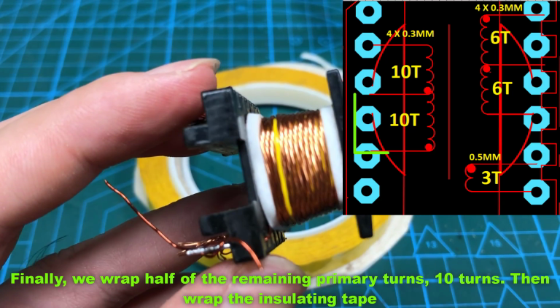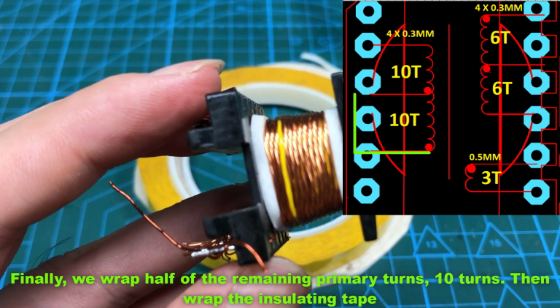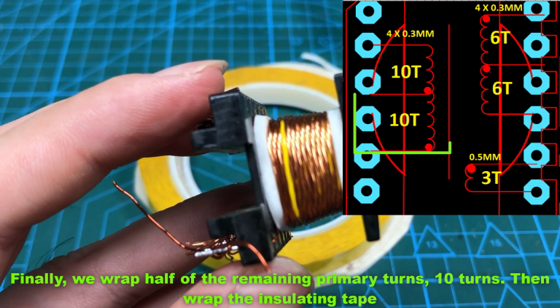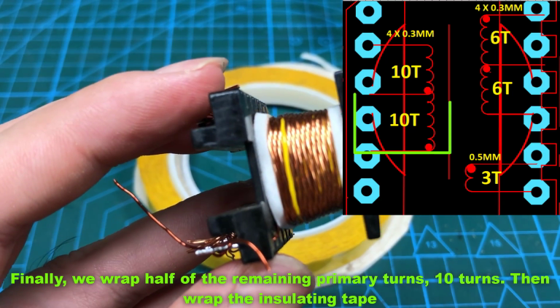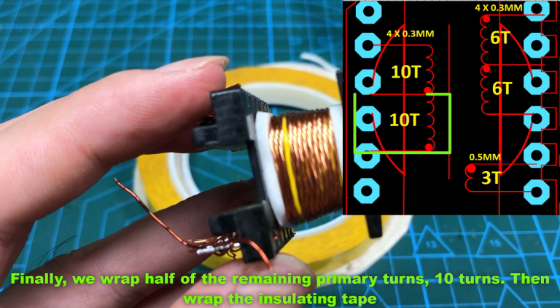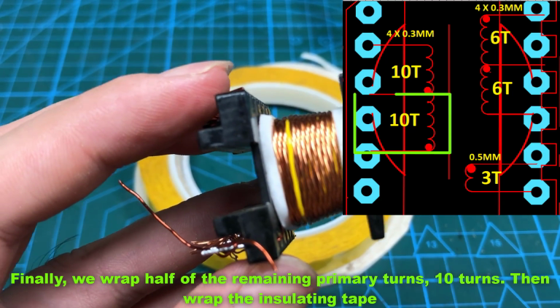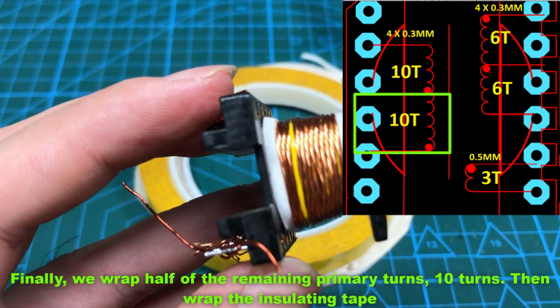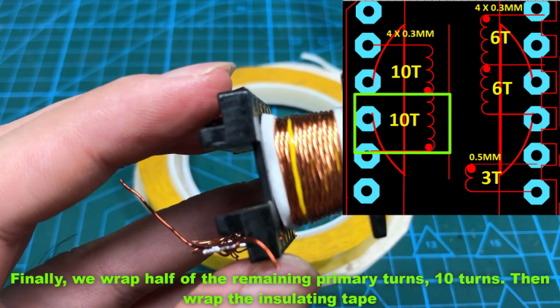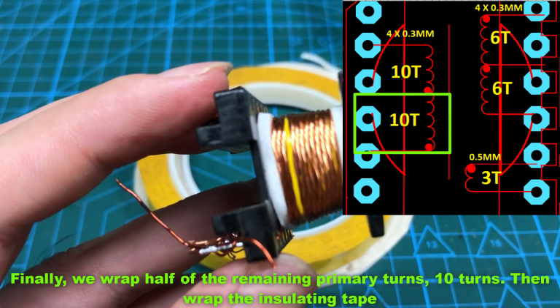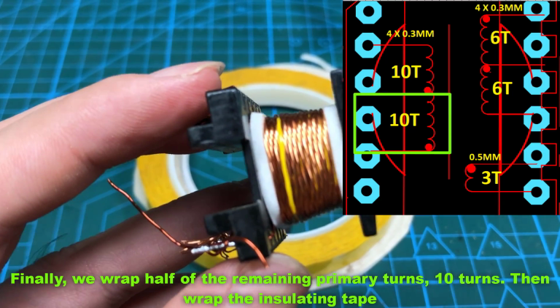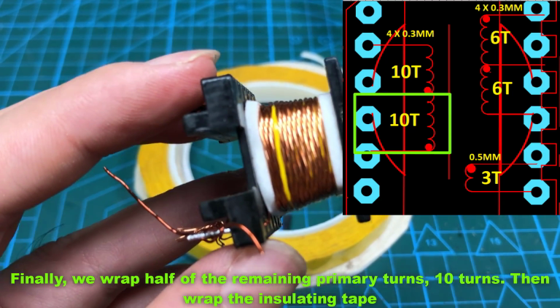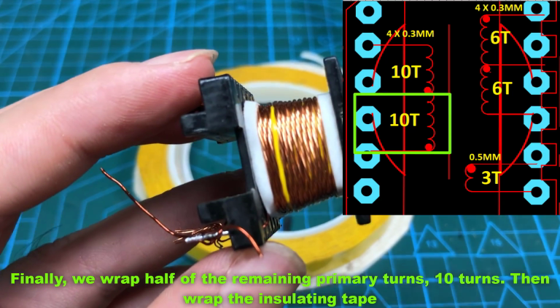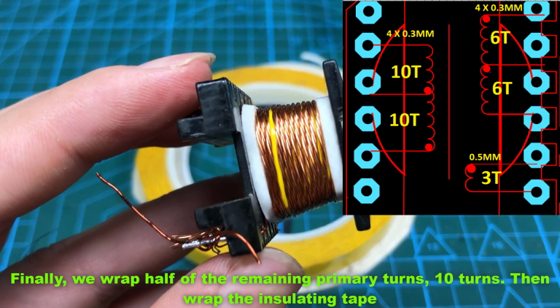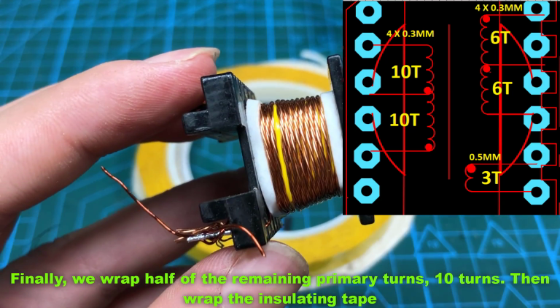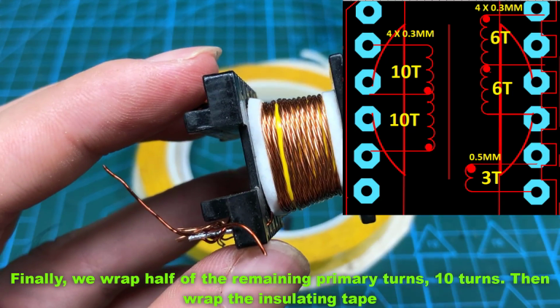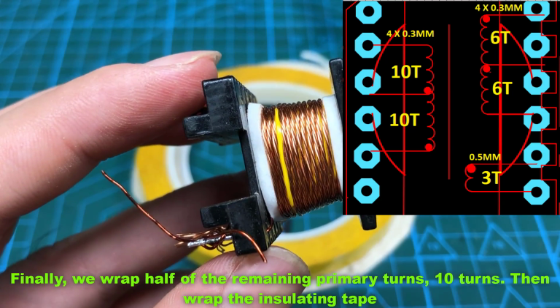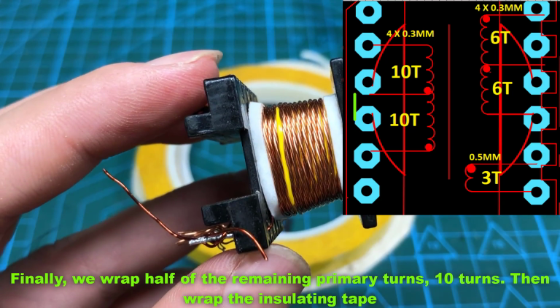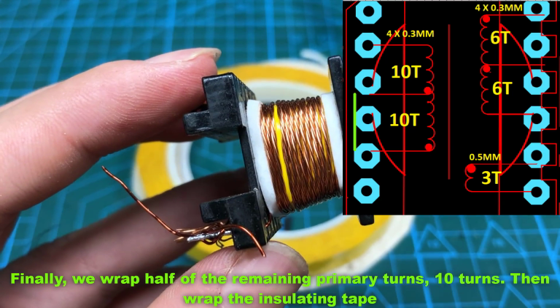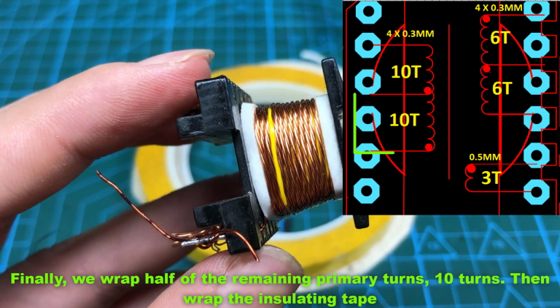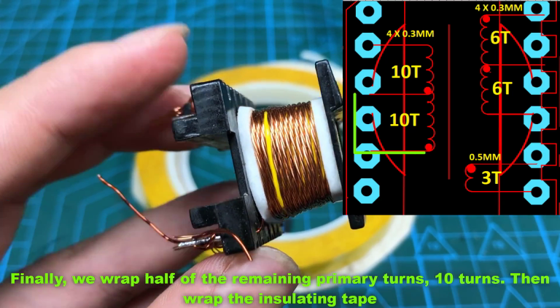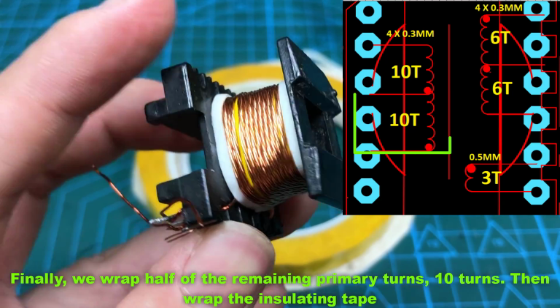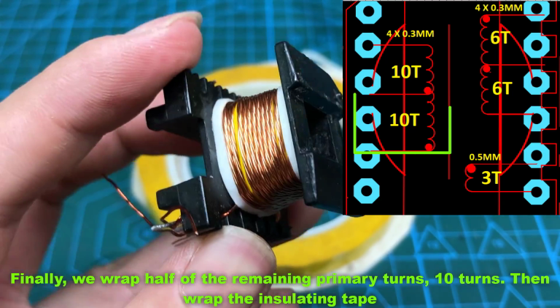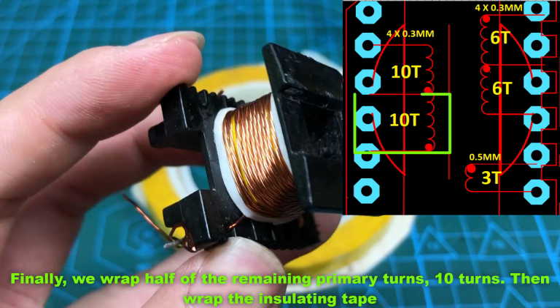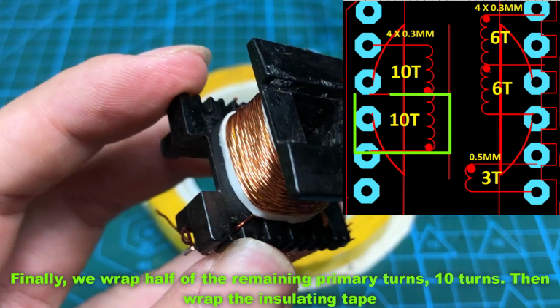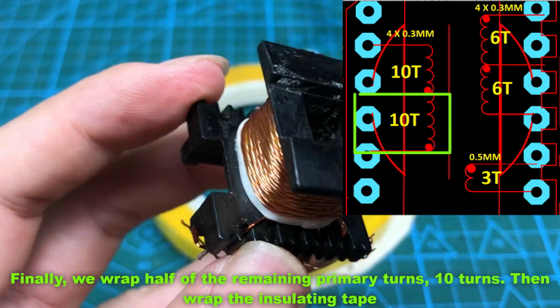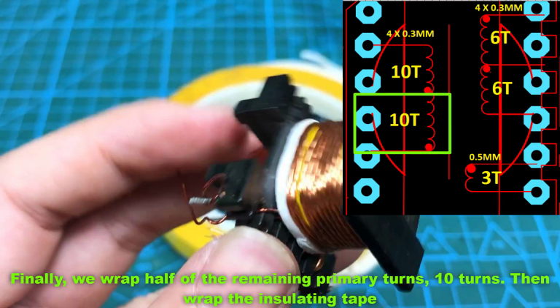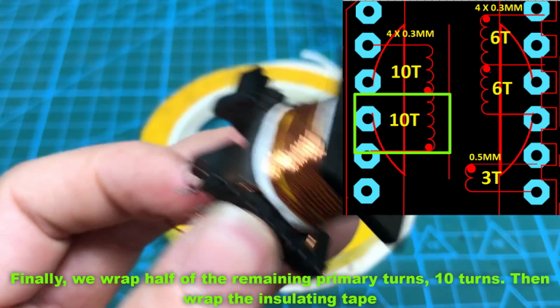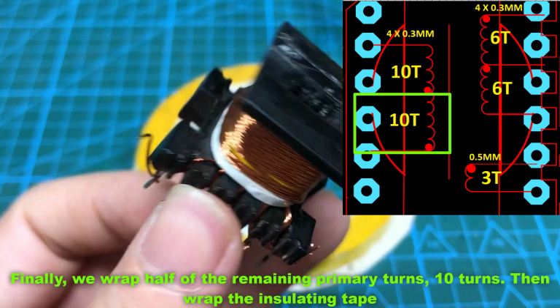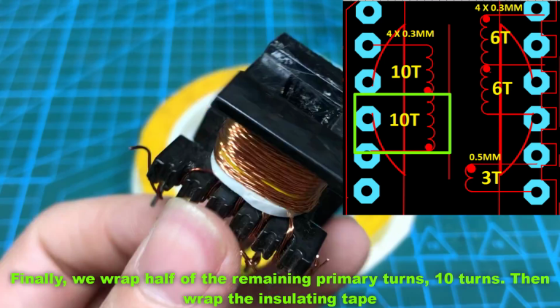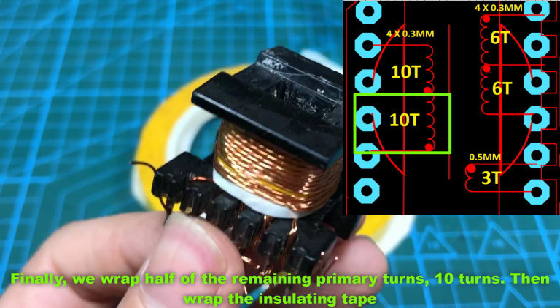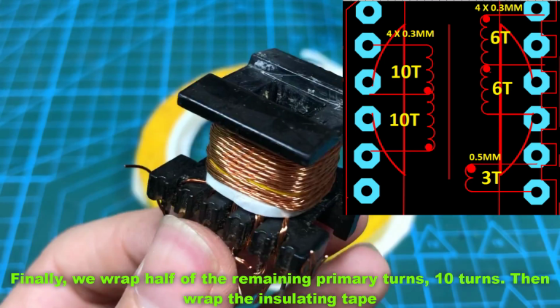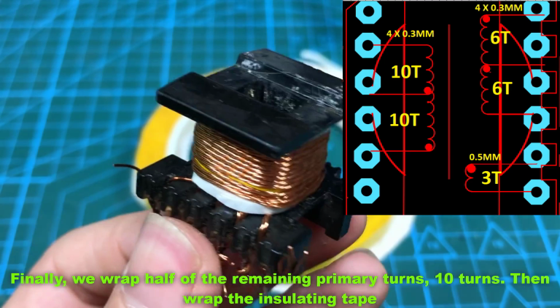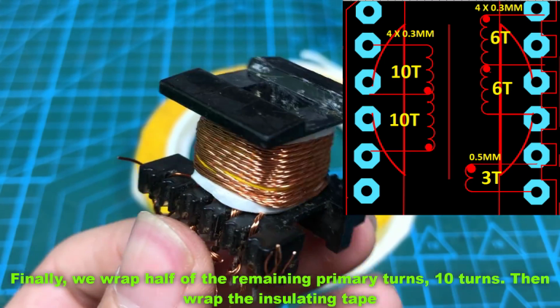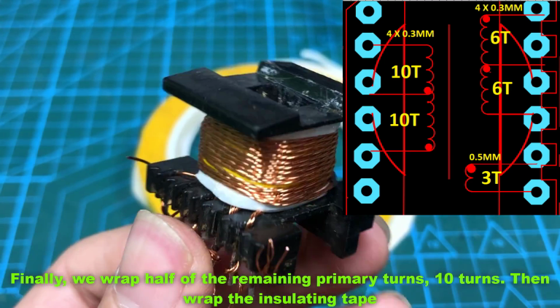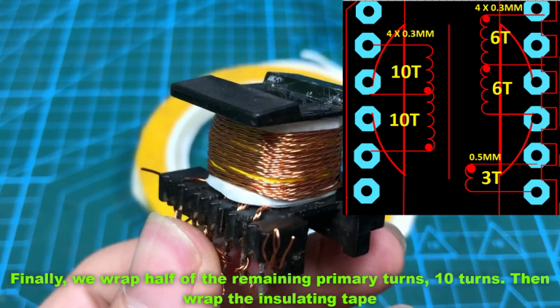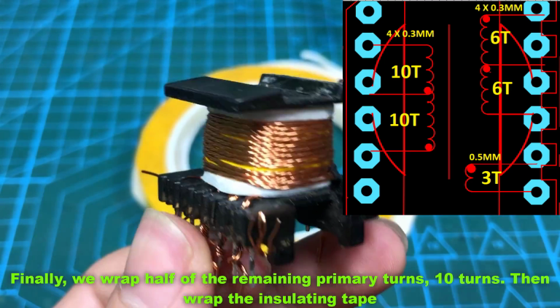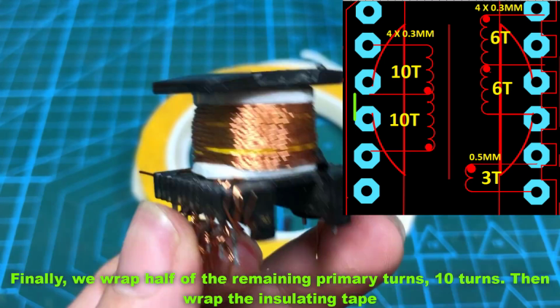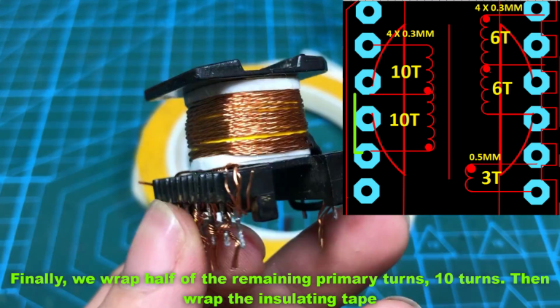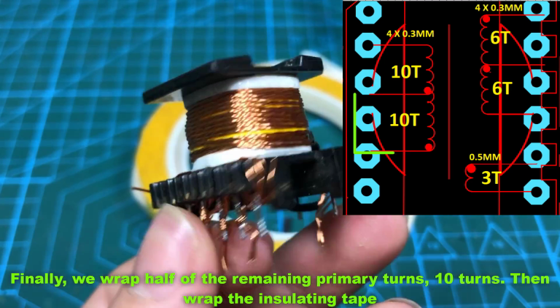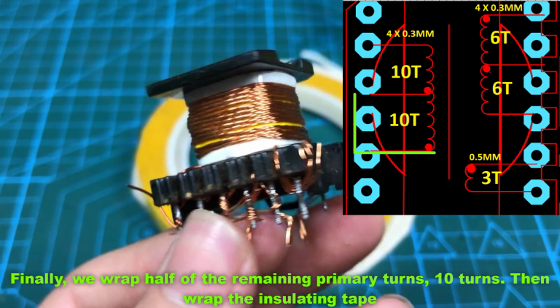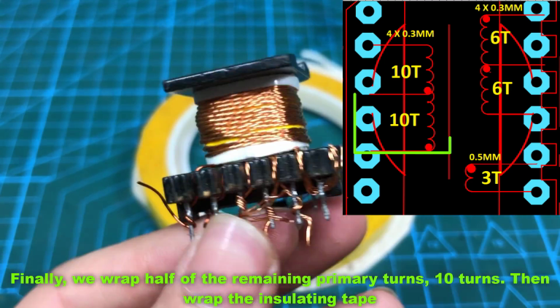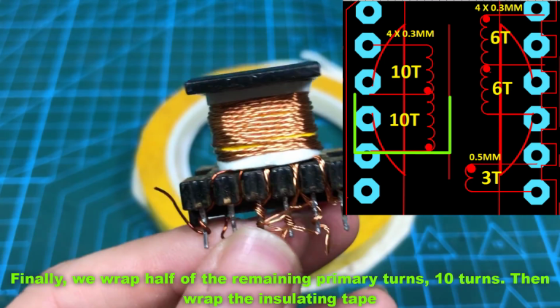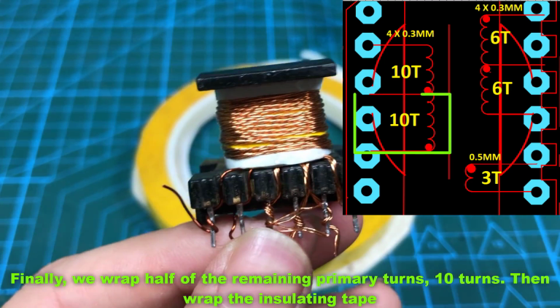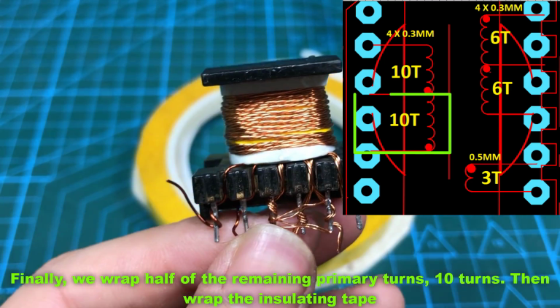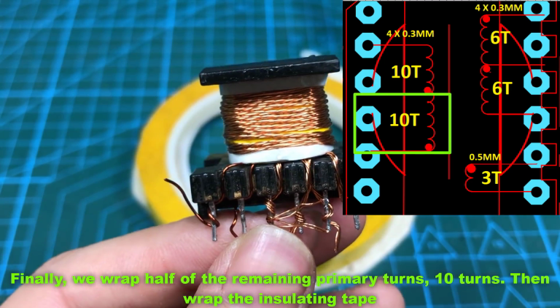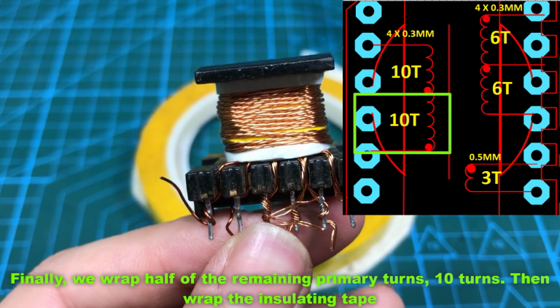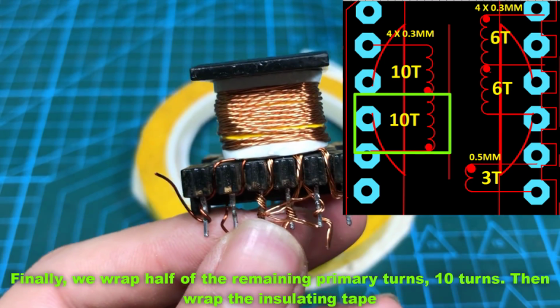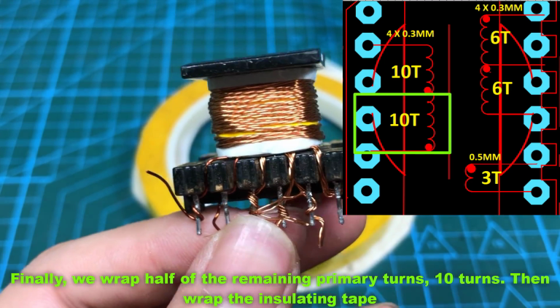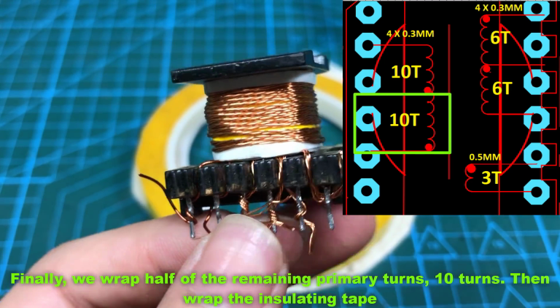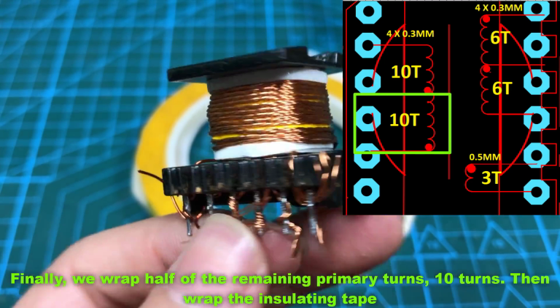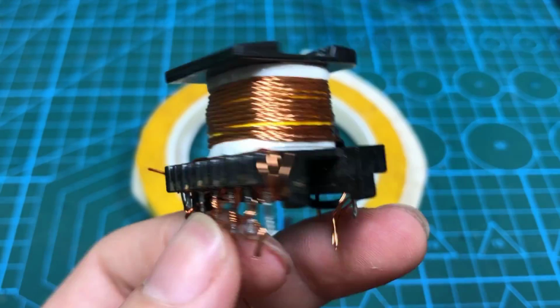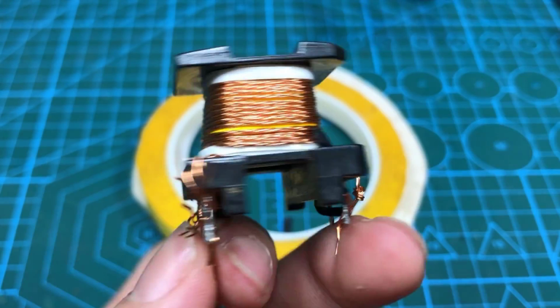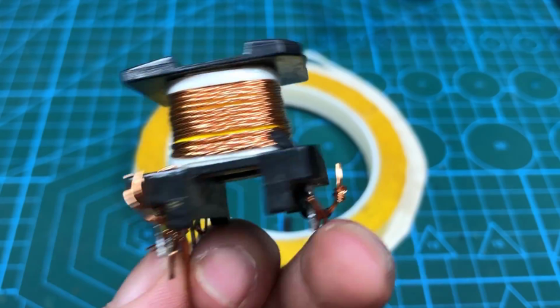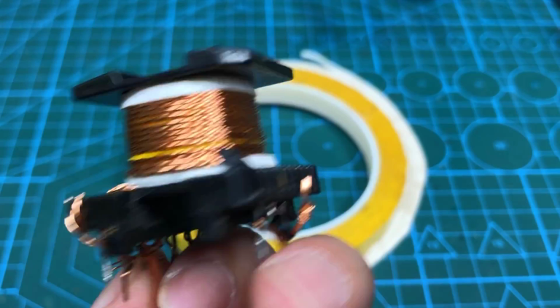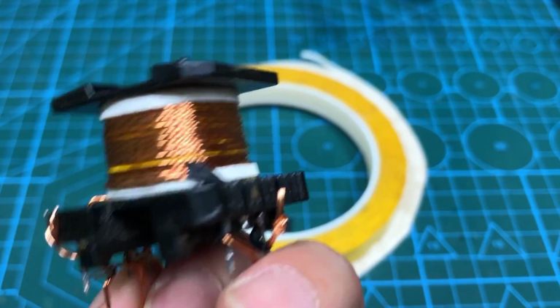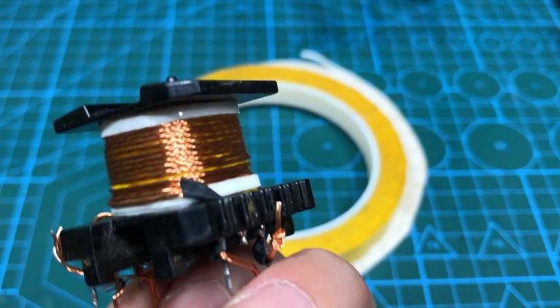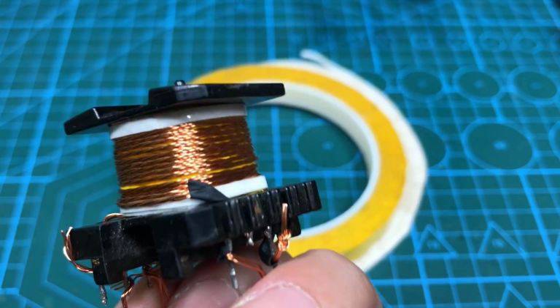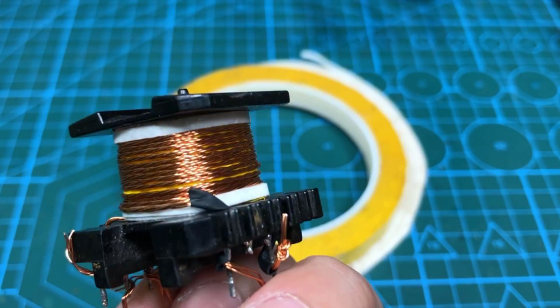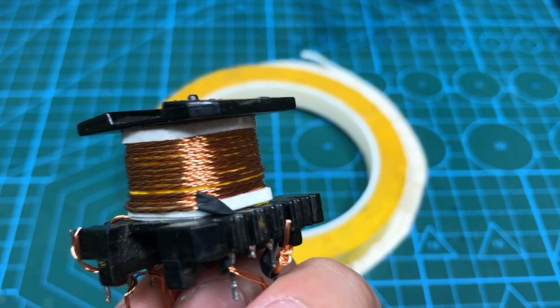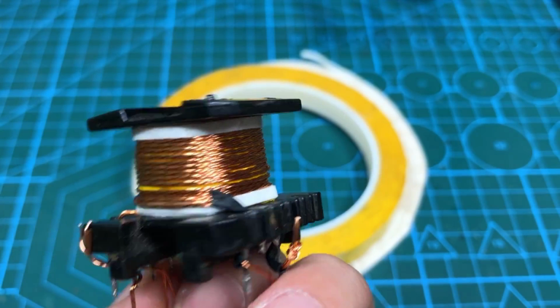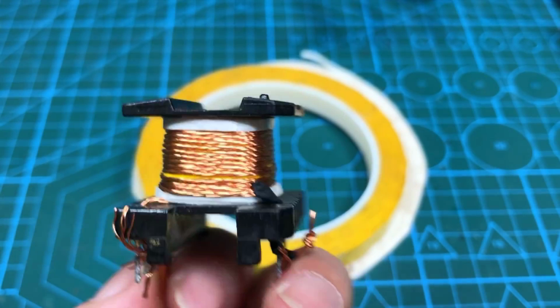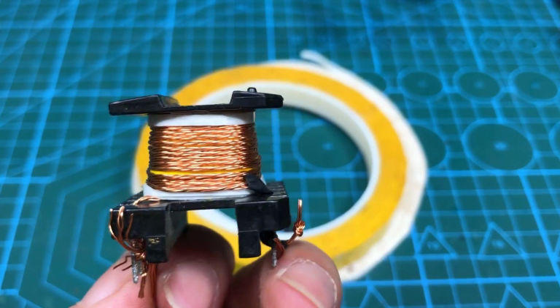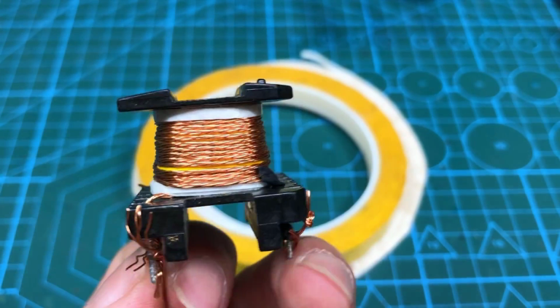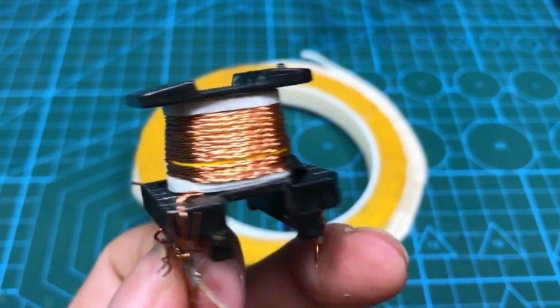Finally, we wrap the remaining half of the primary turns — 10 turns — then wrap the insulating tape.